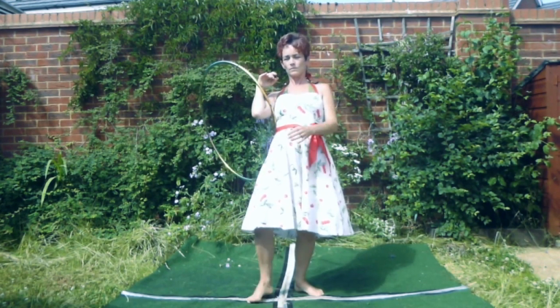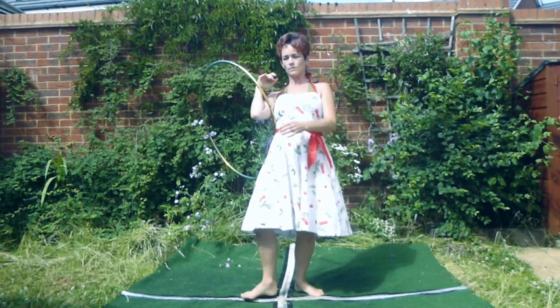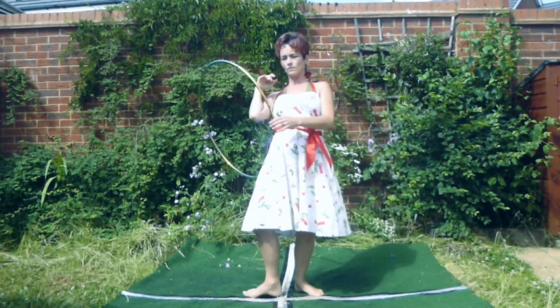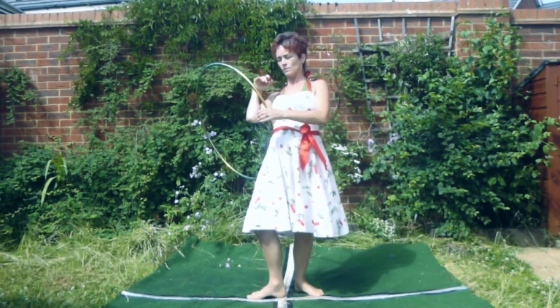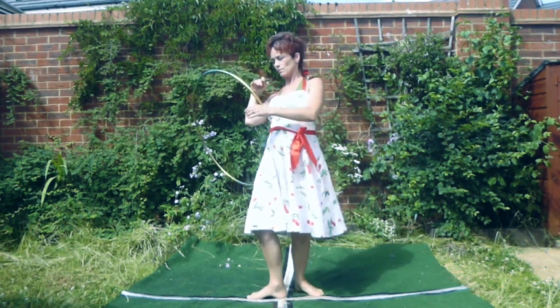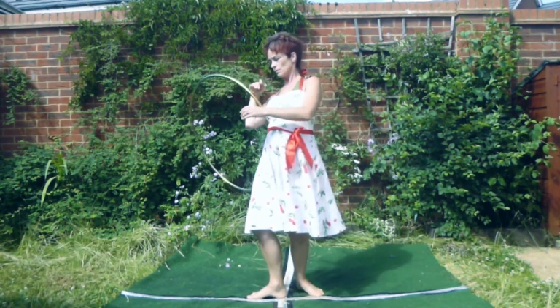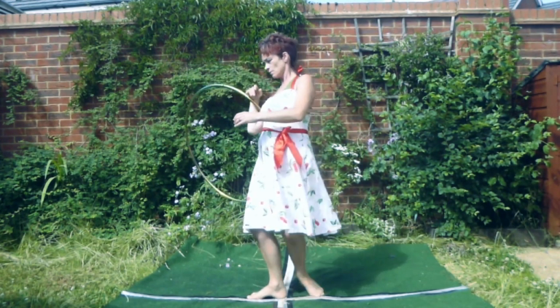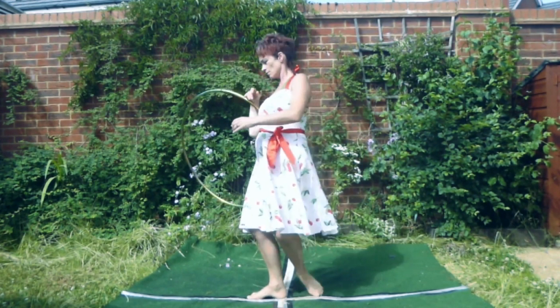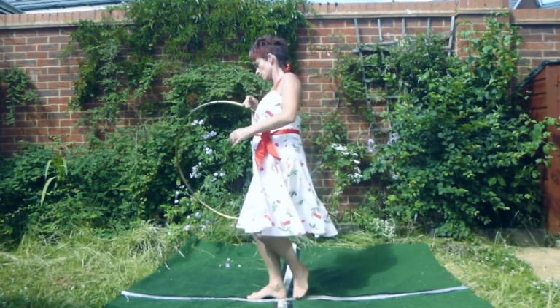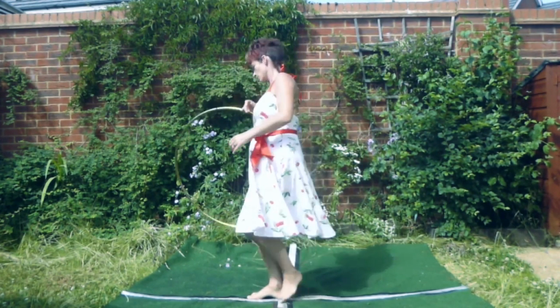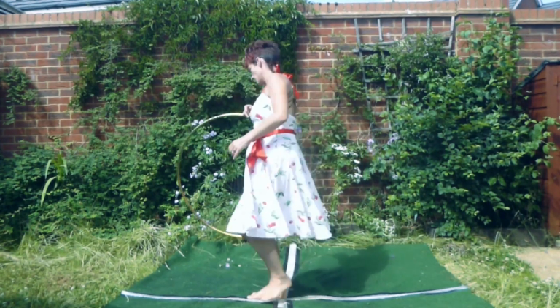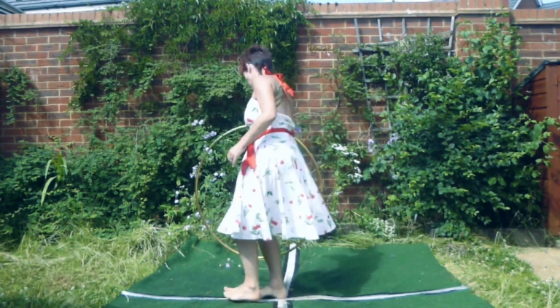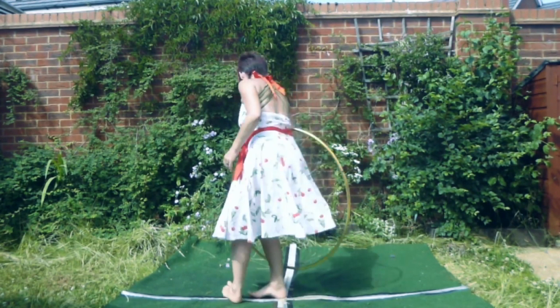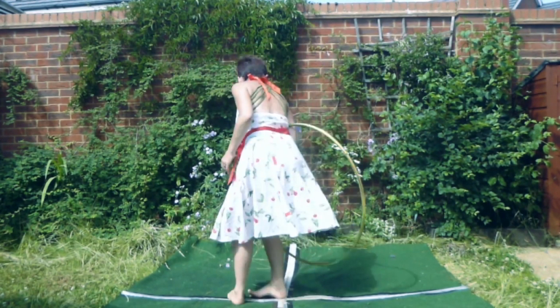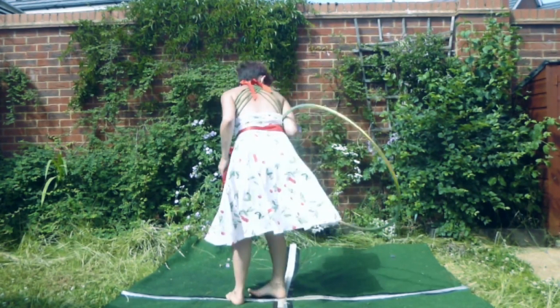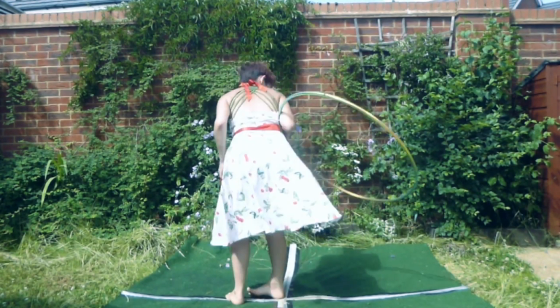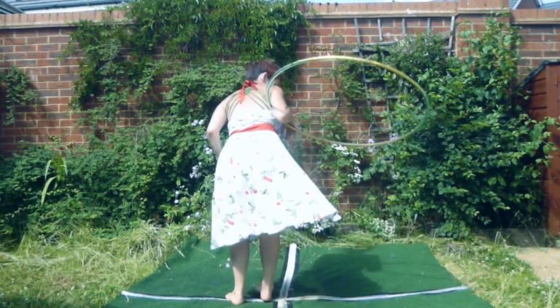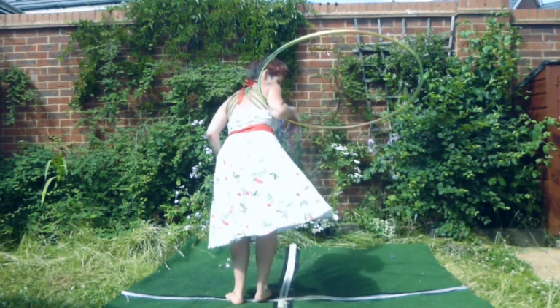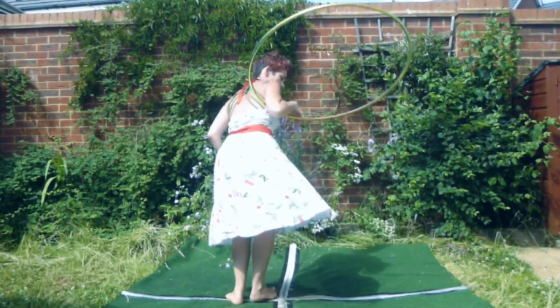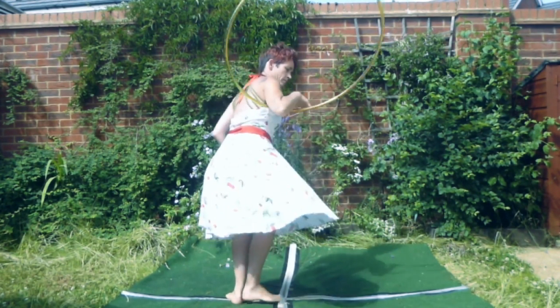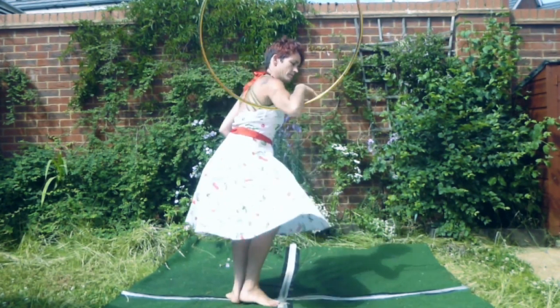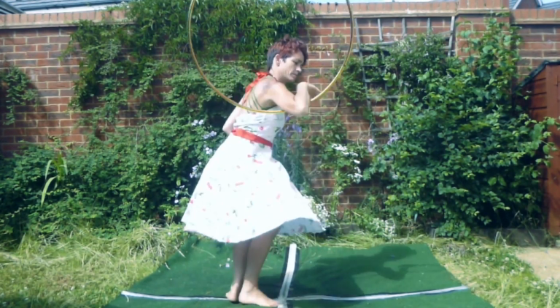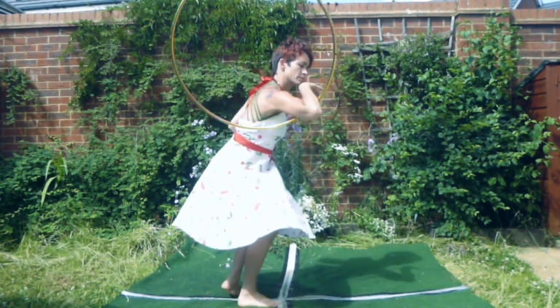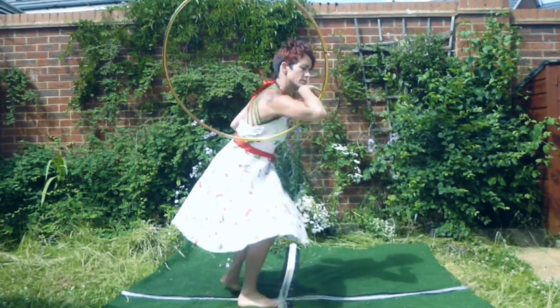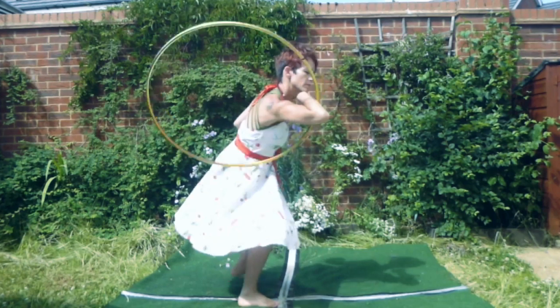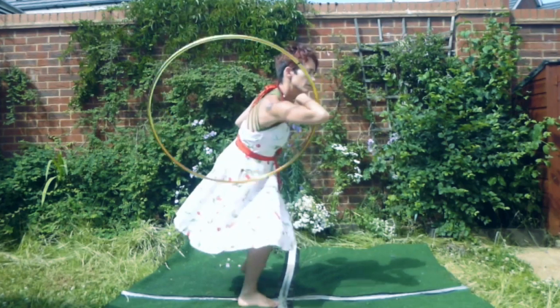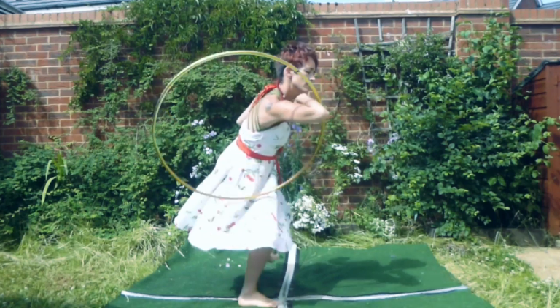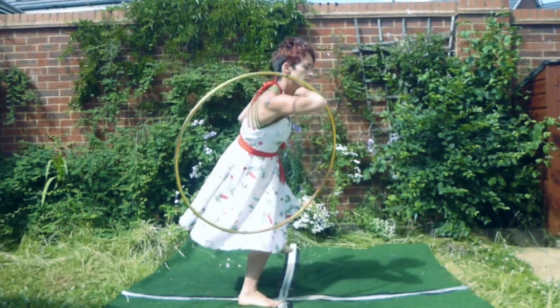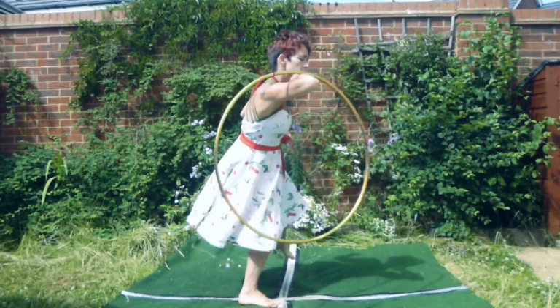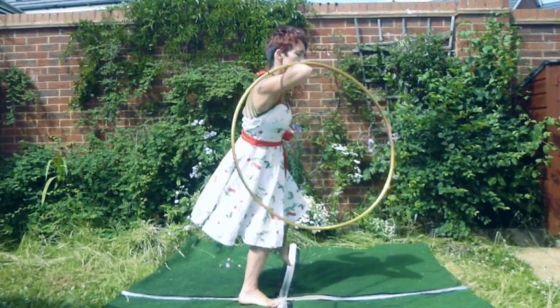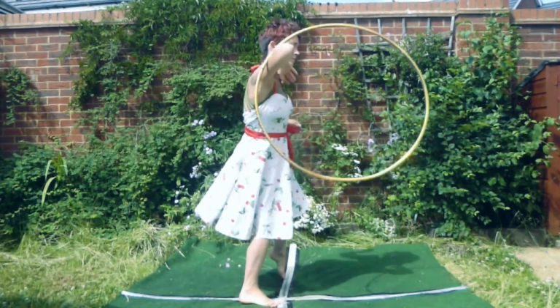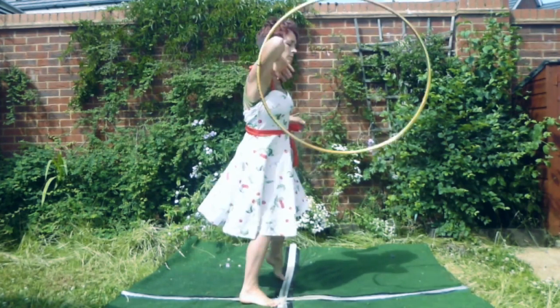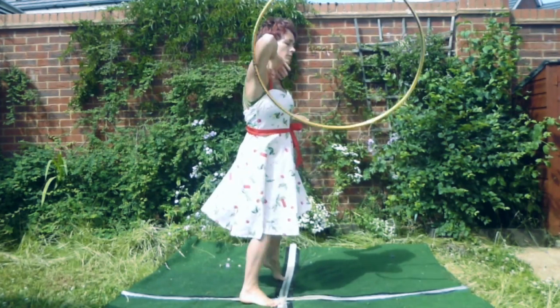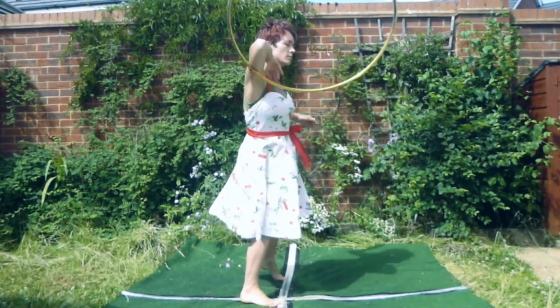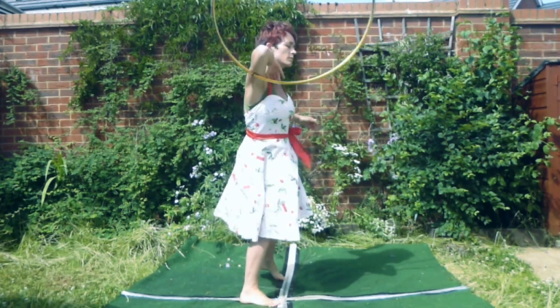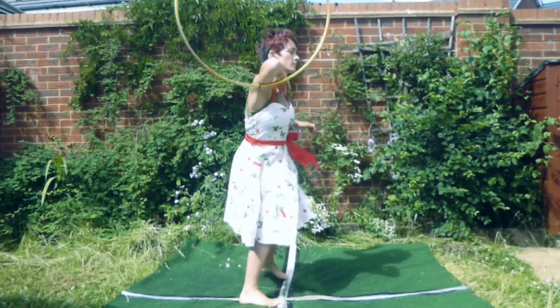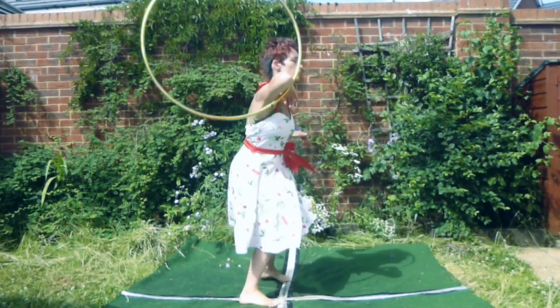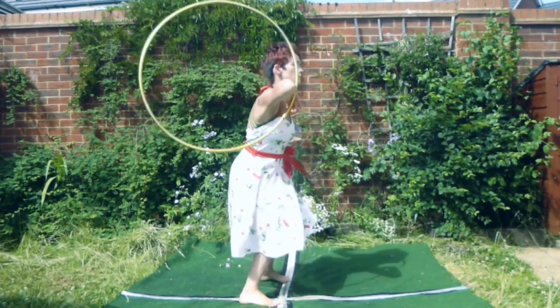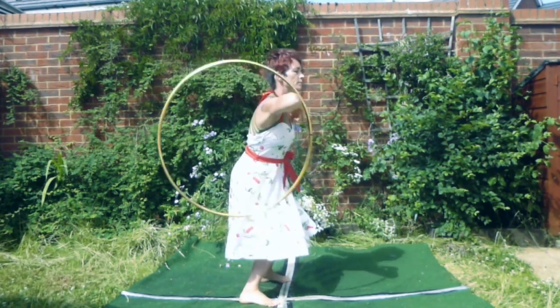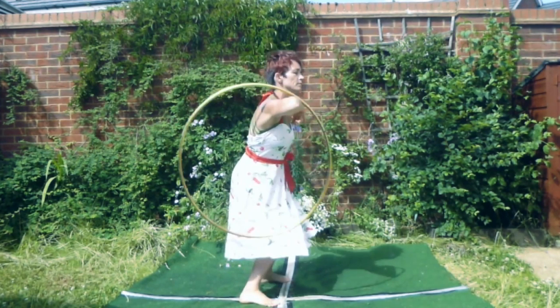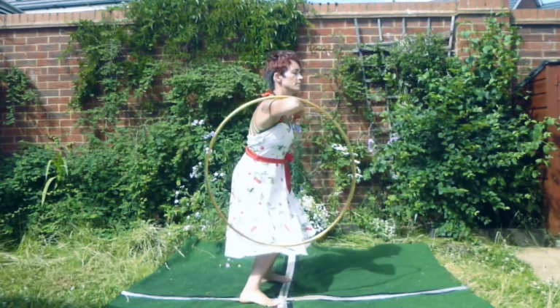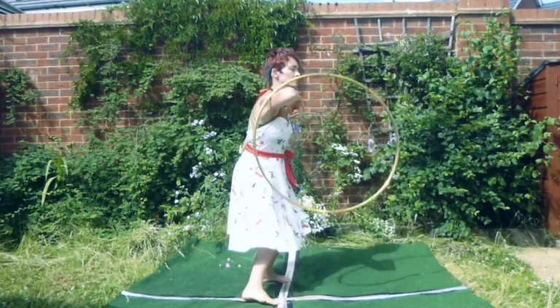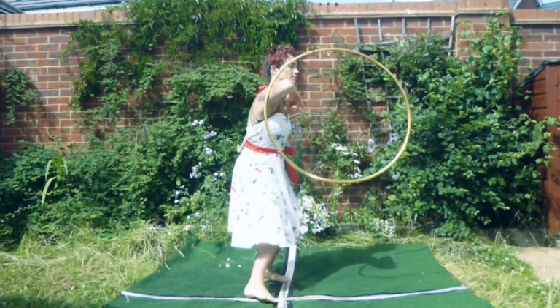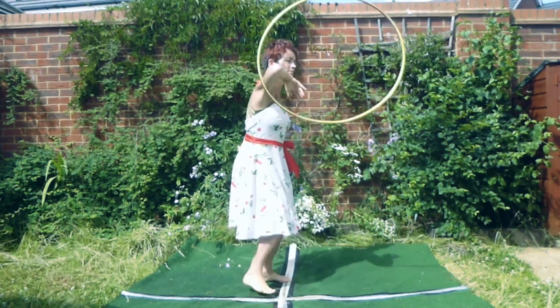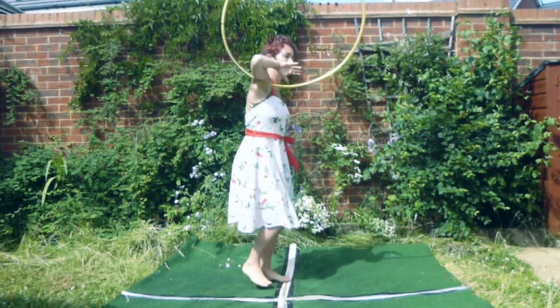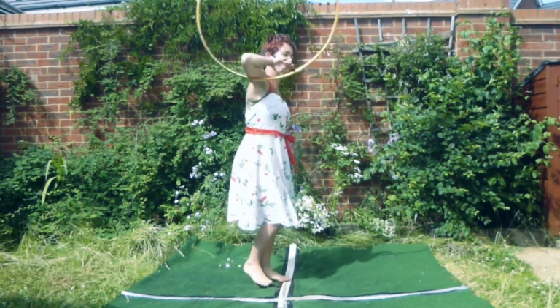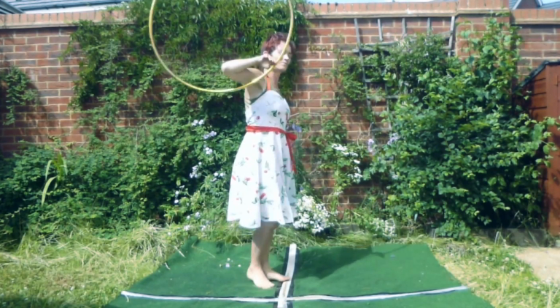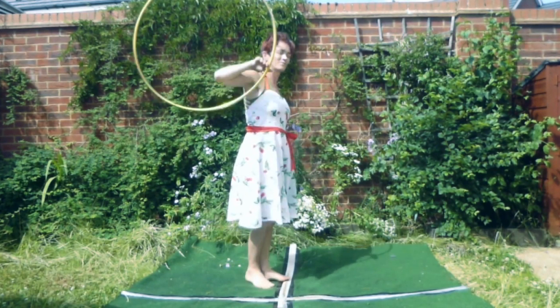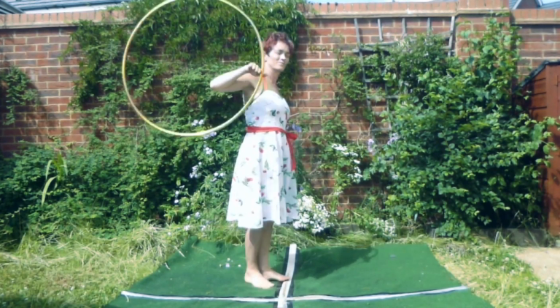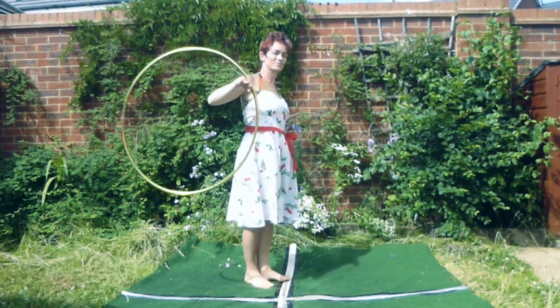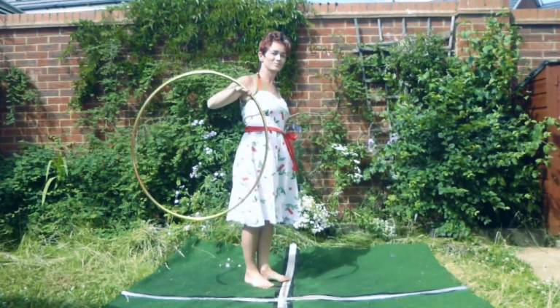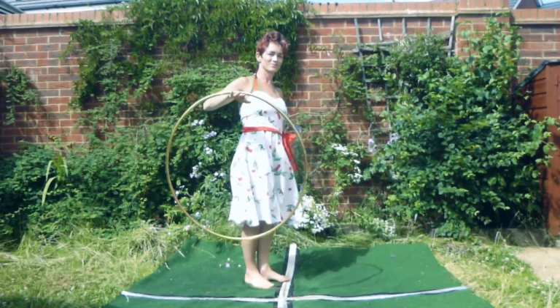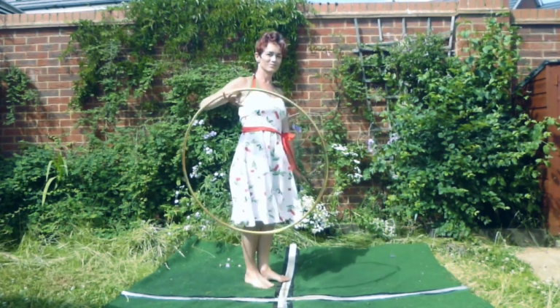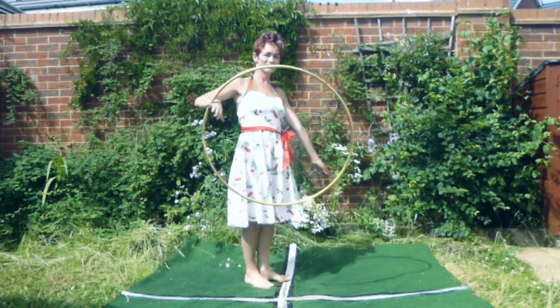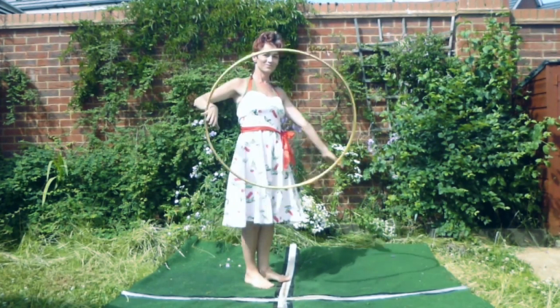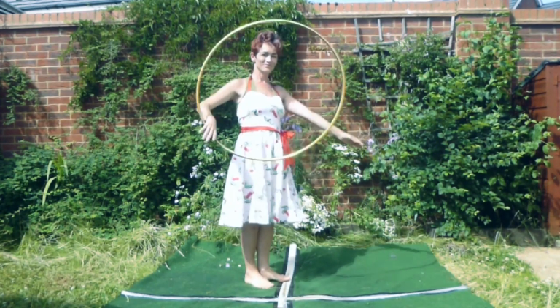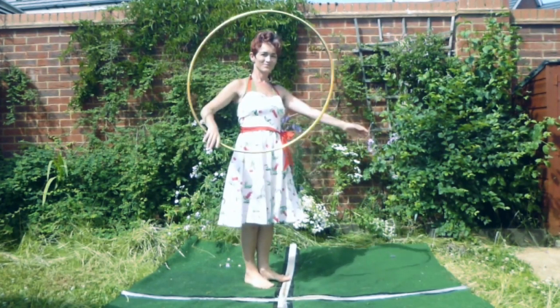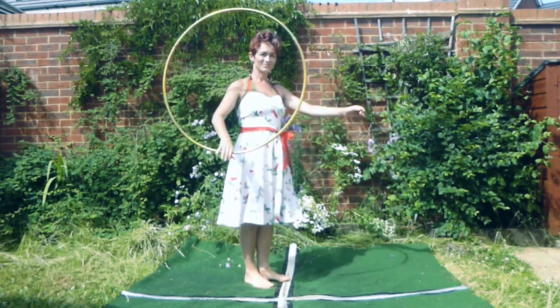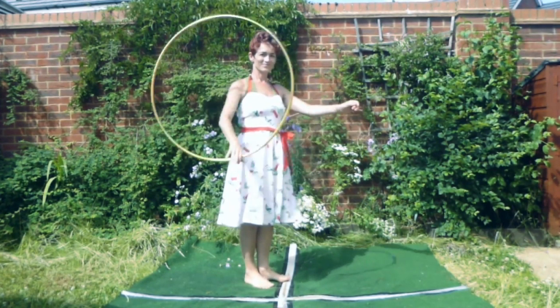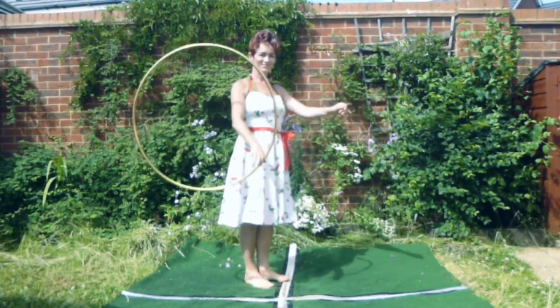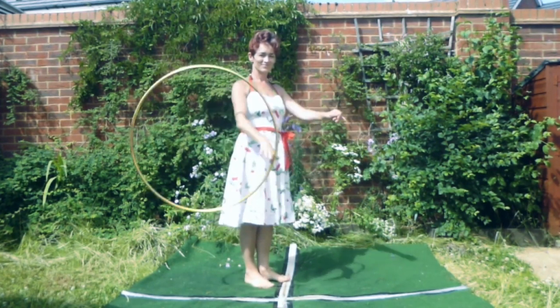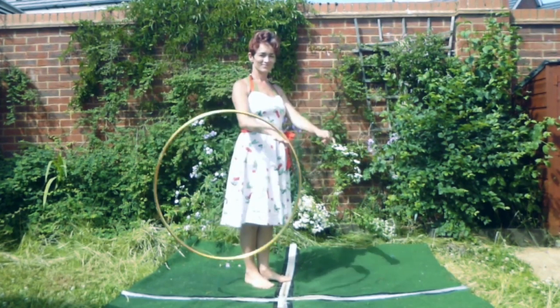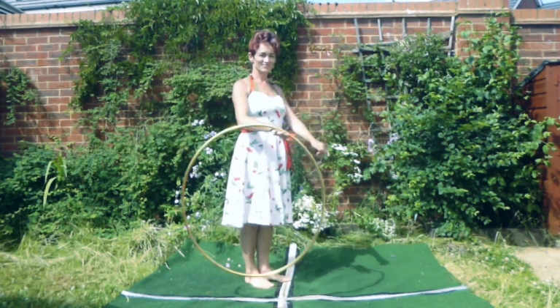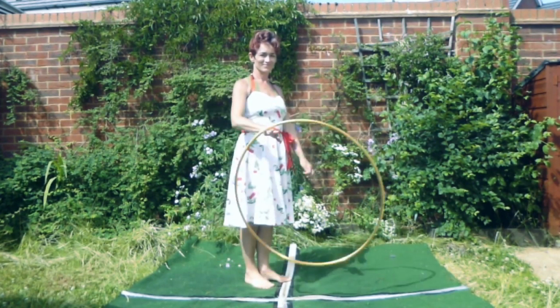It will take some practice before you are able to turn without losing the hoop at some point, but just keep at it — you'll get there in the end.